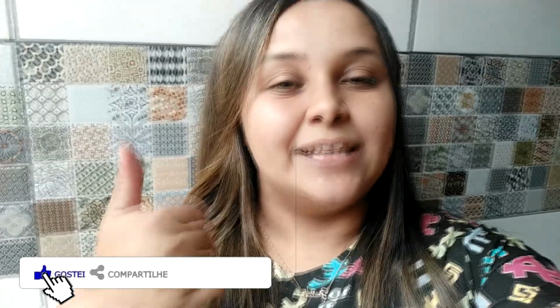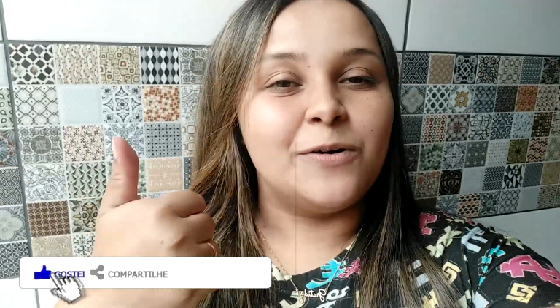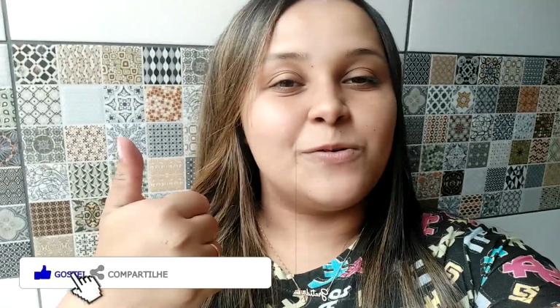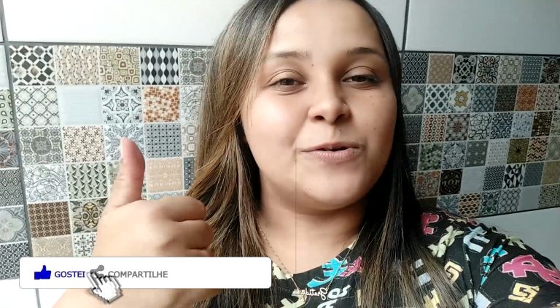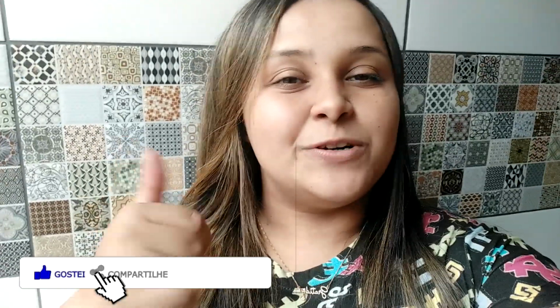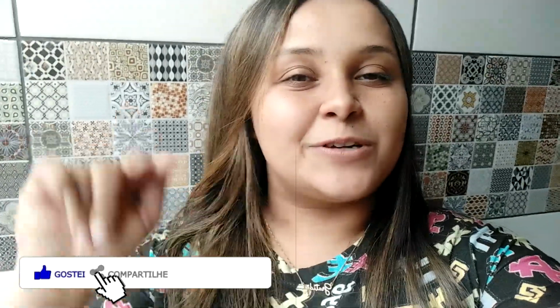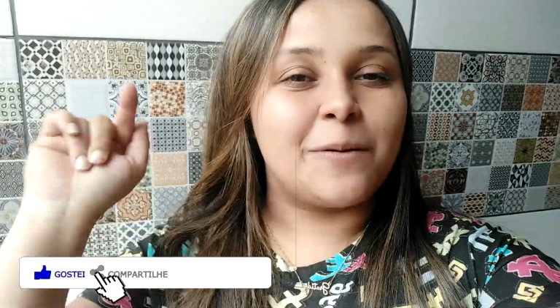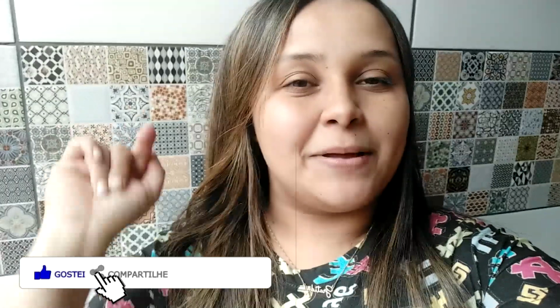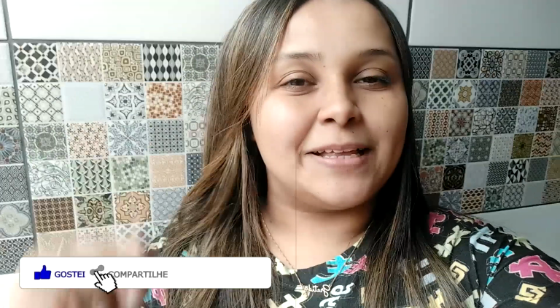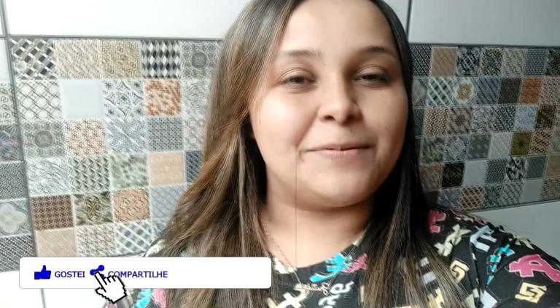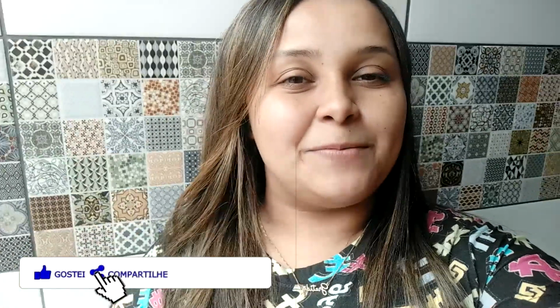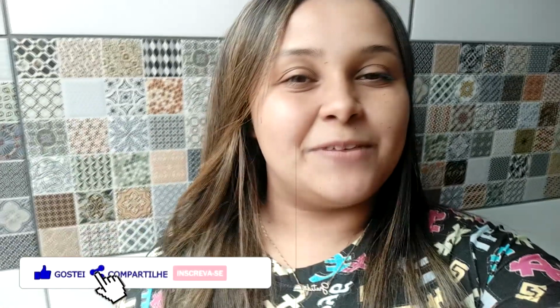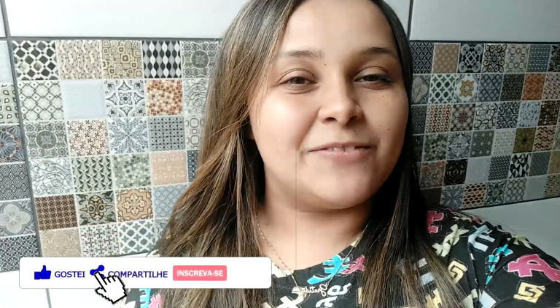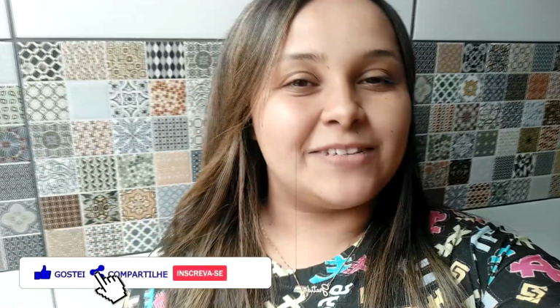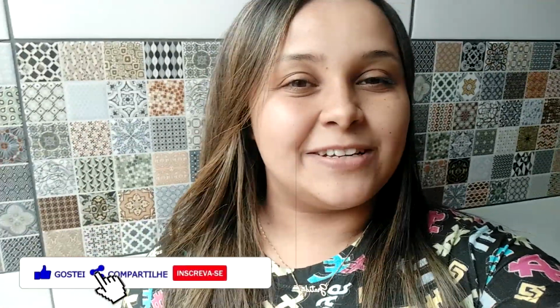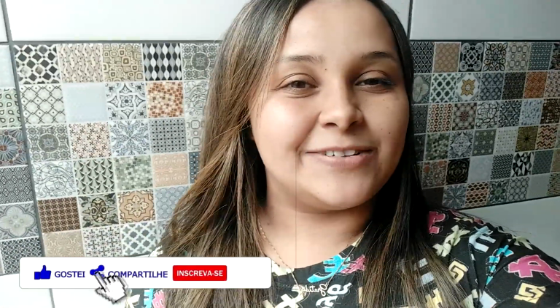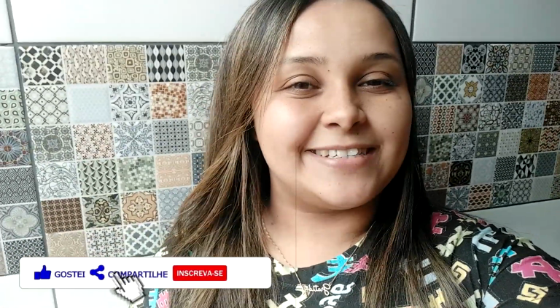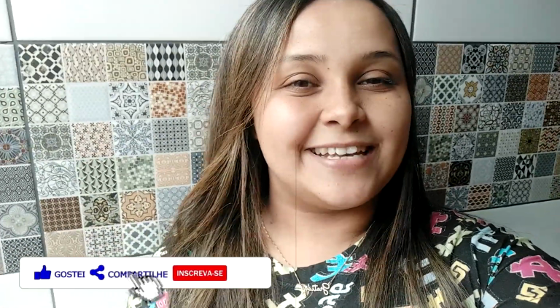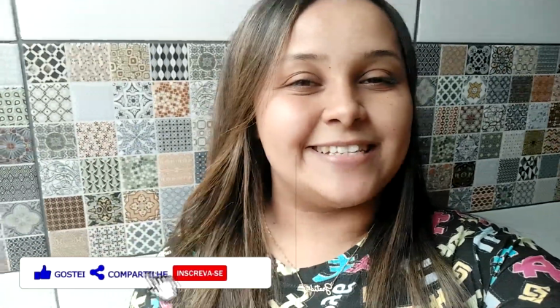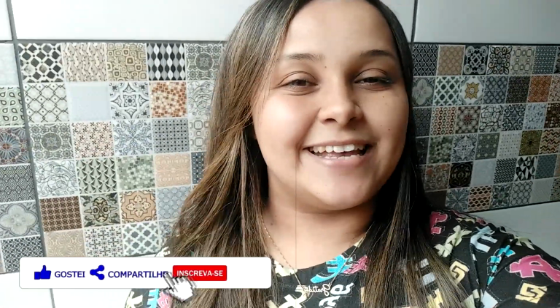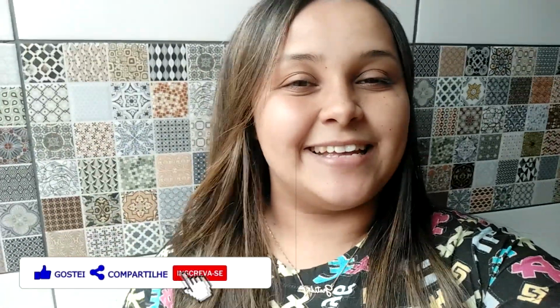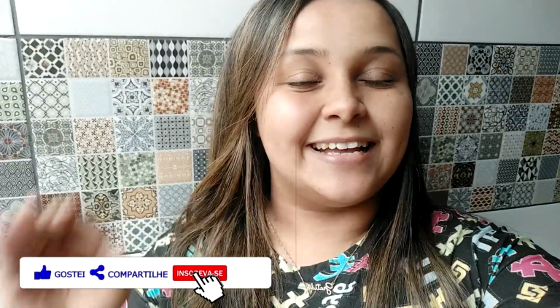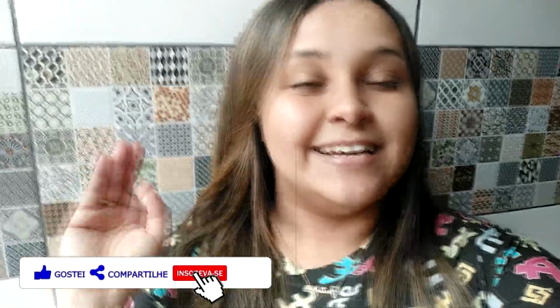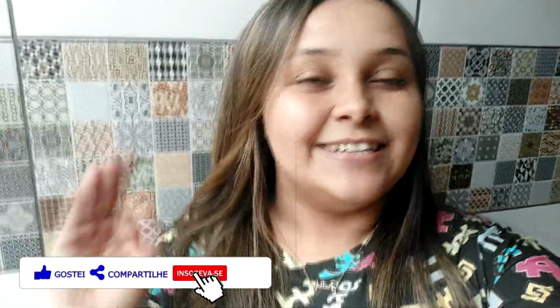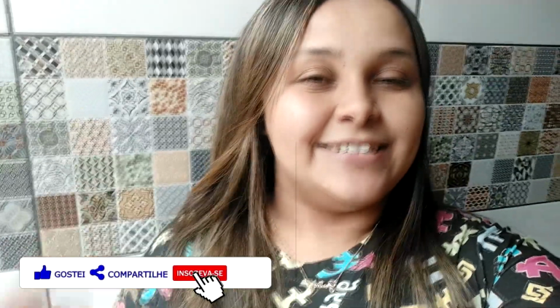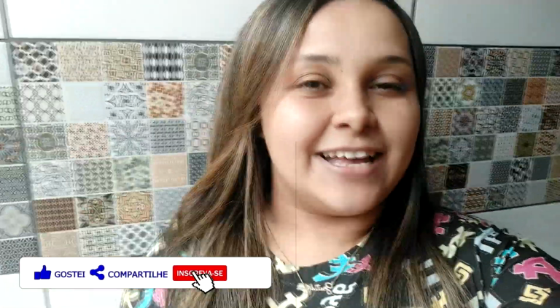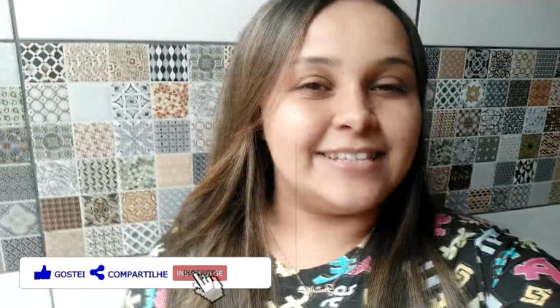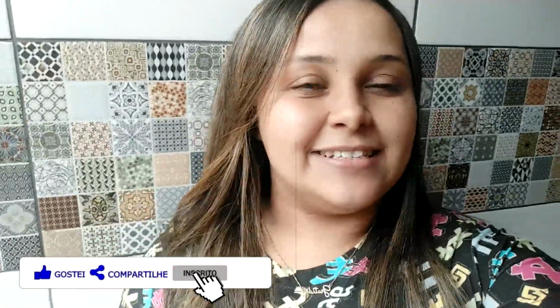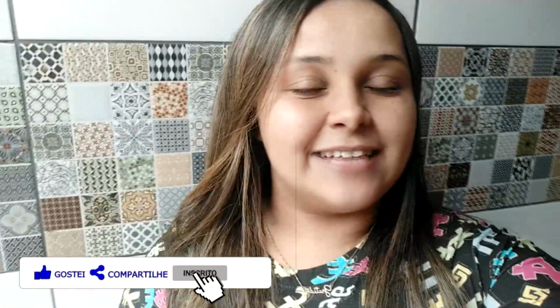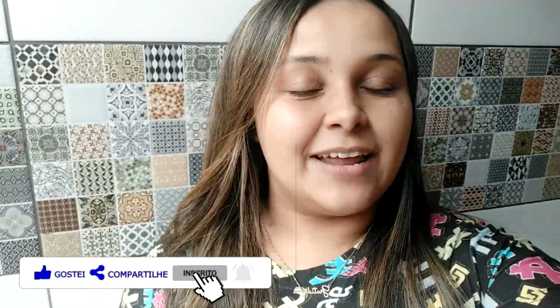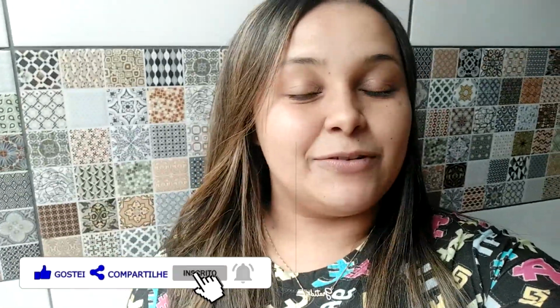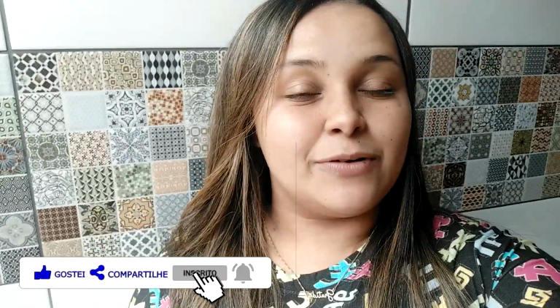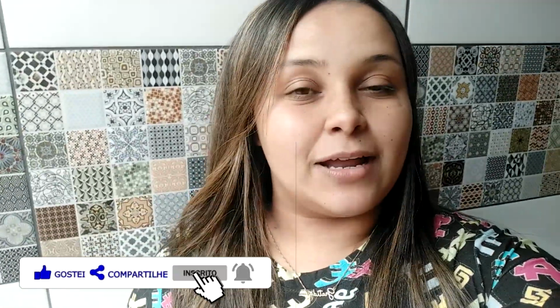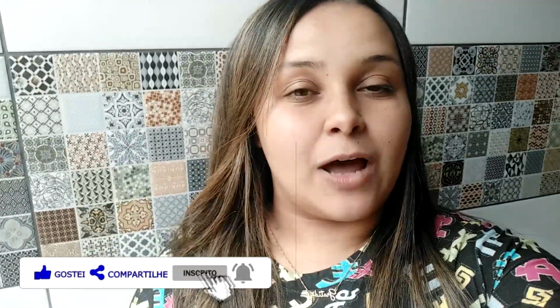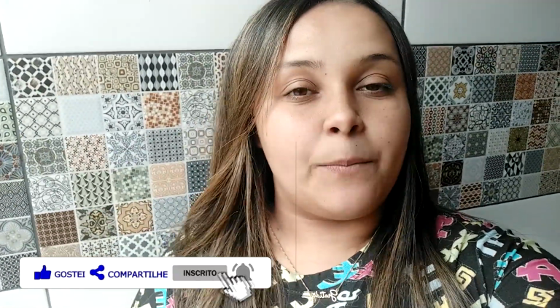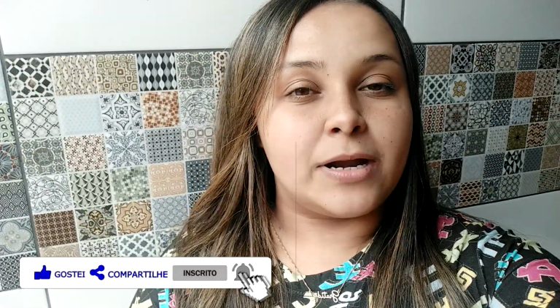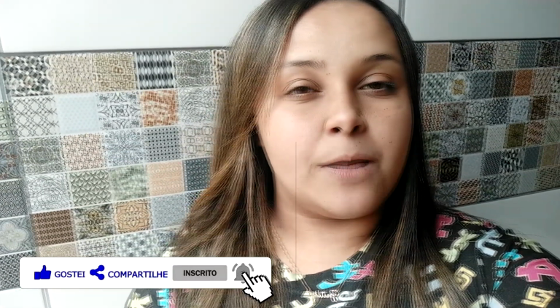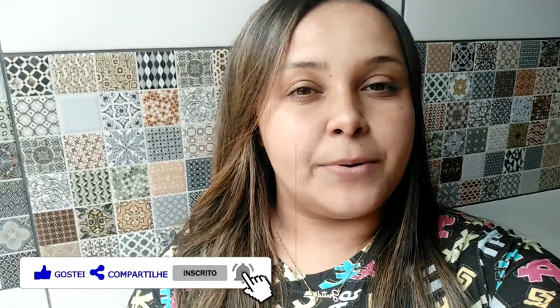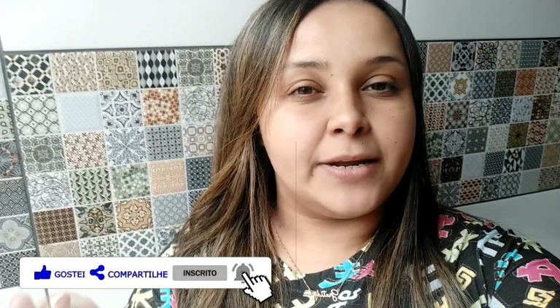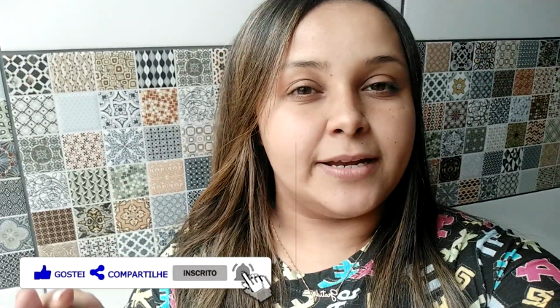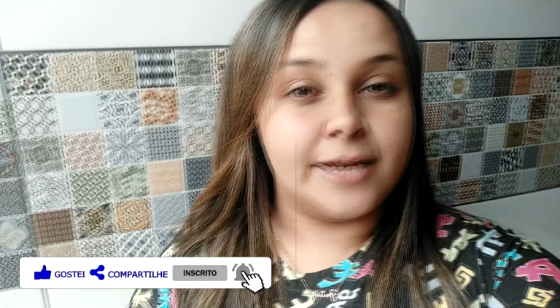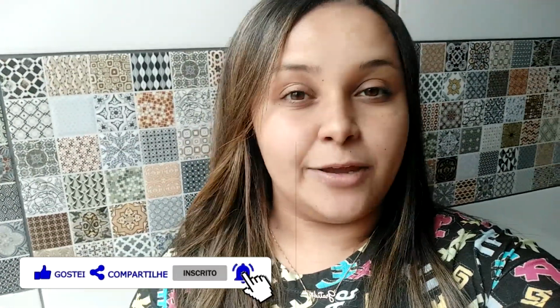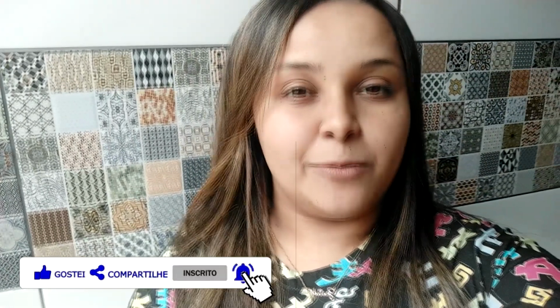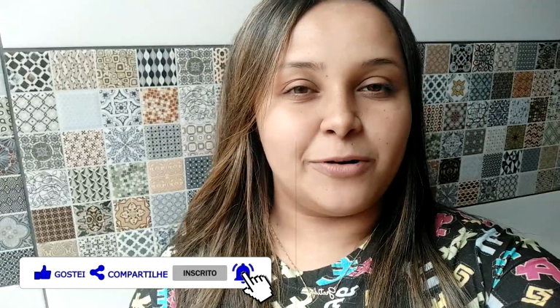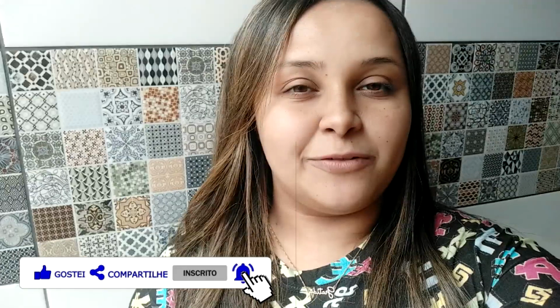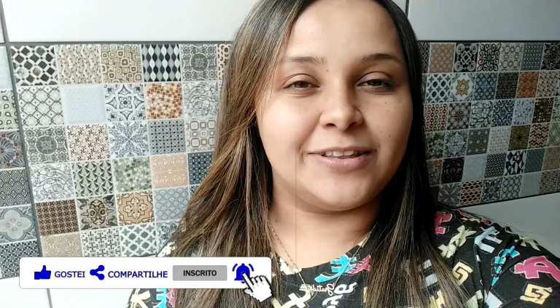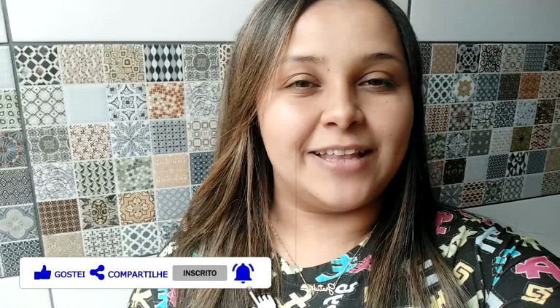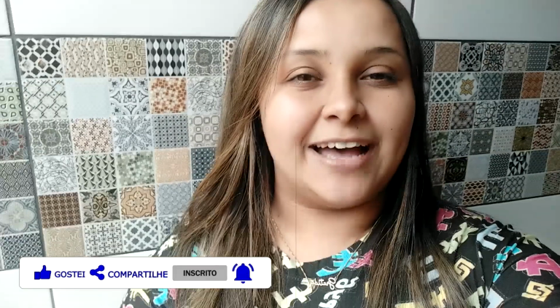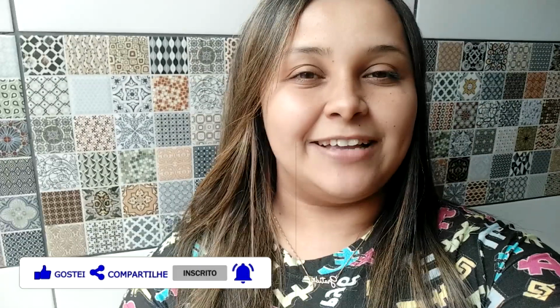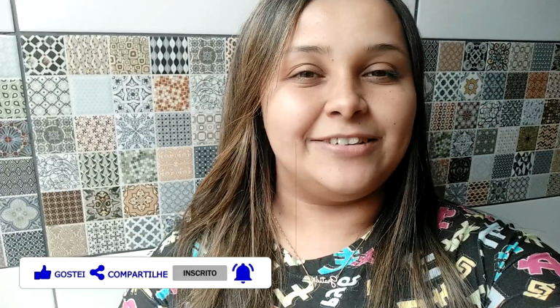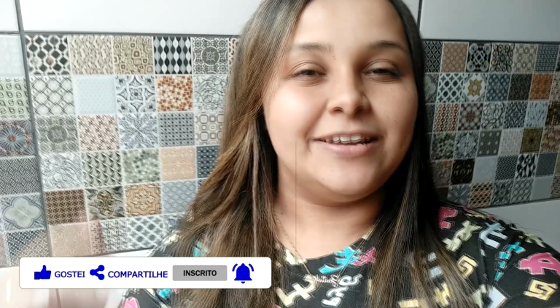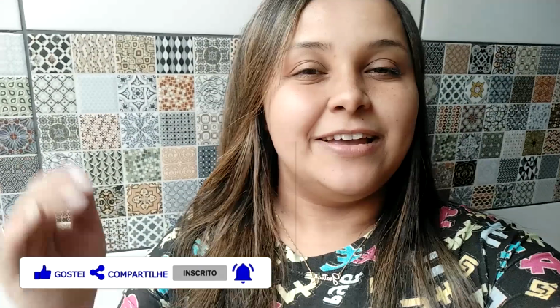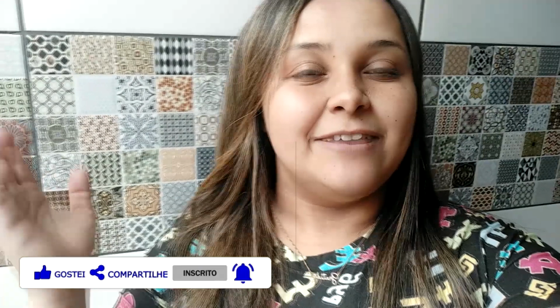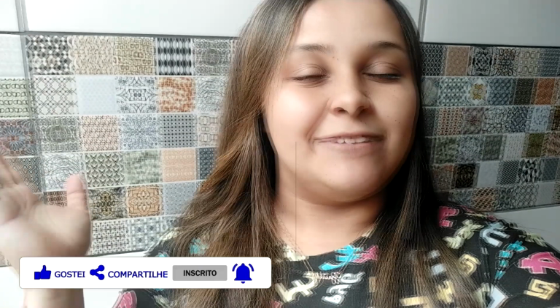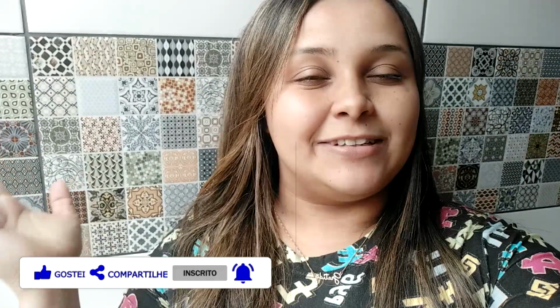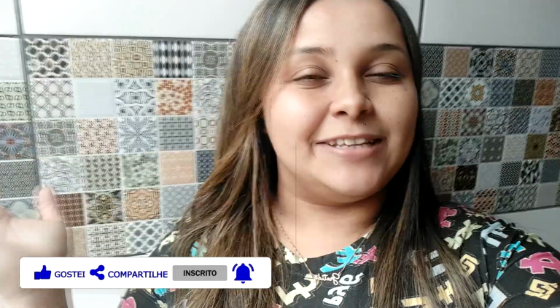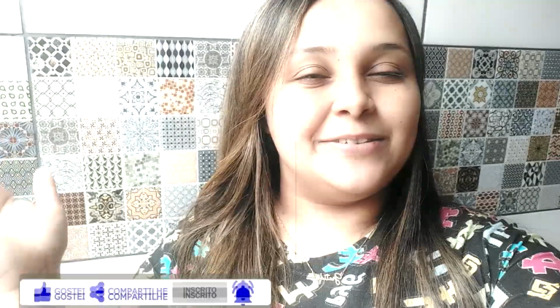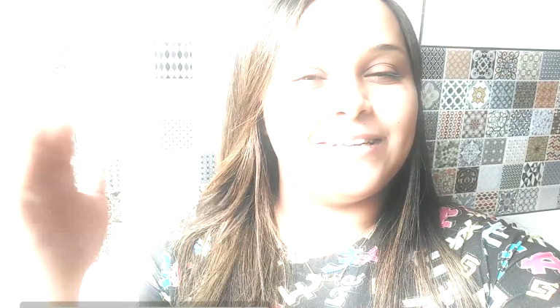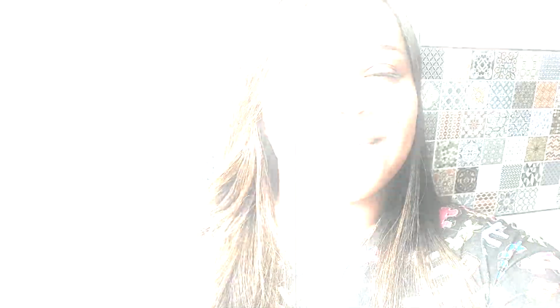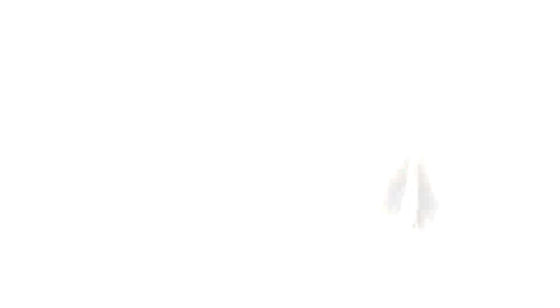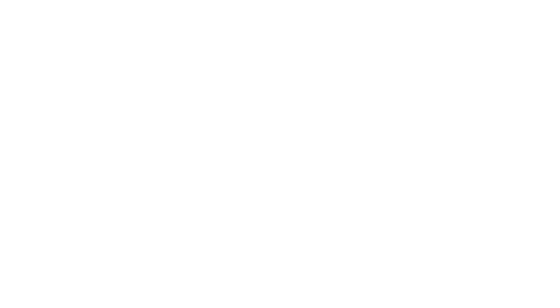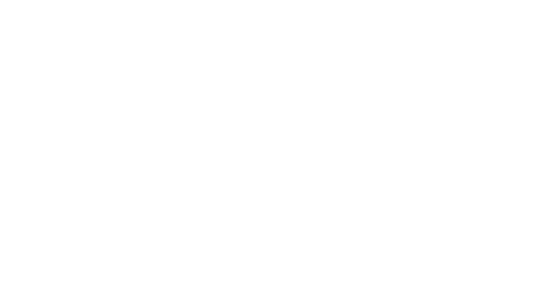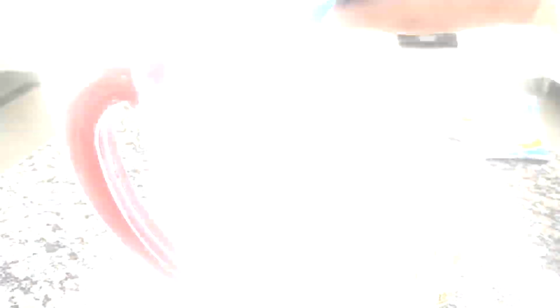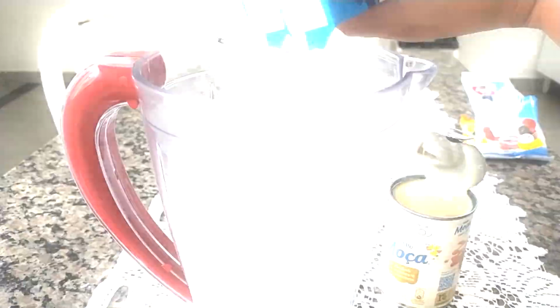Então curte, comenta aqui para mim o que você achou dessa receita, já se inscreve no canal para não perder nenhuma novidade. Fazendo isso, vem!